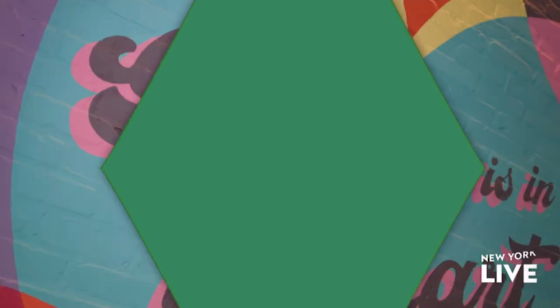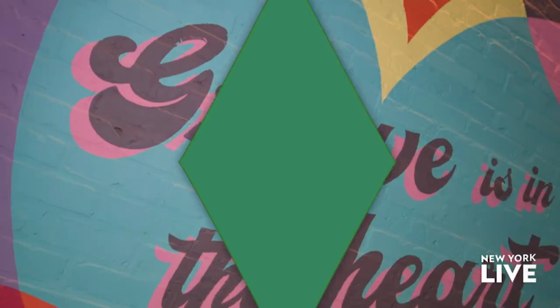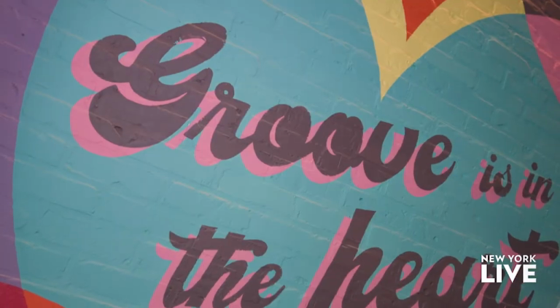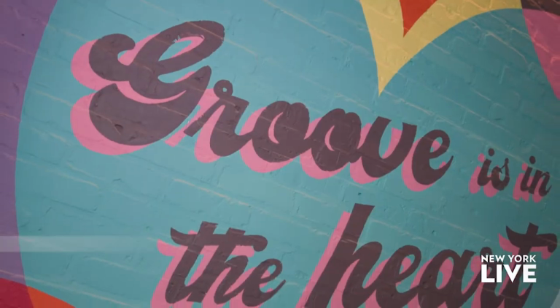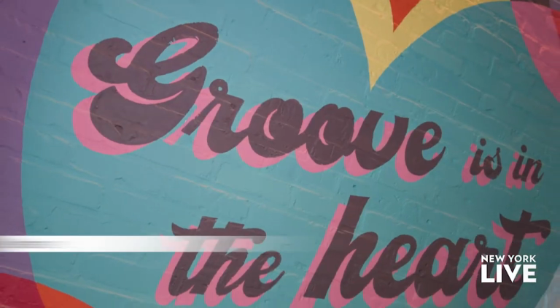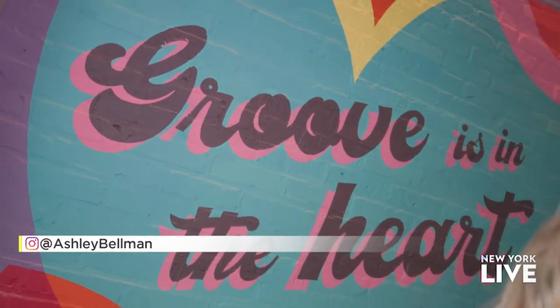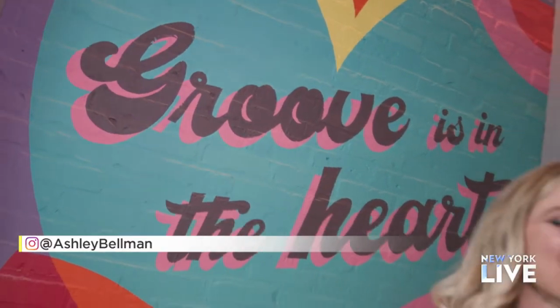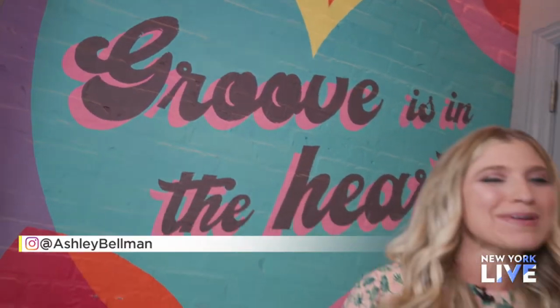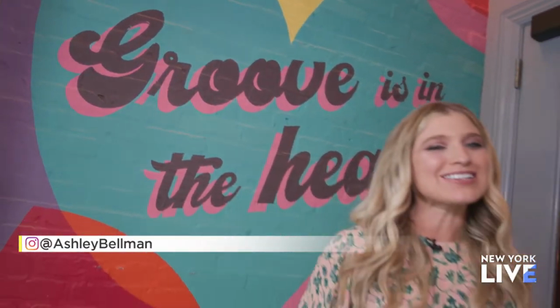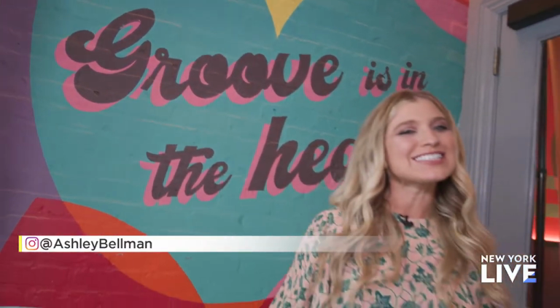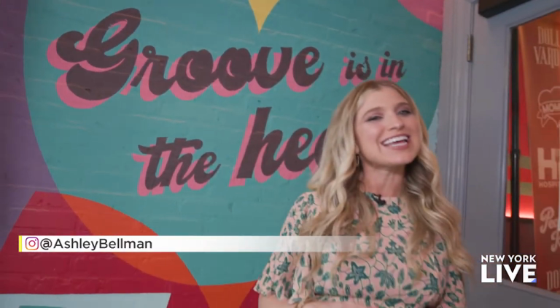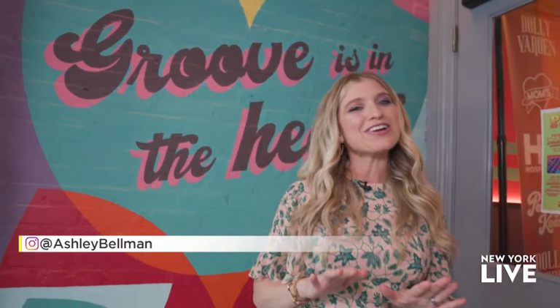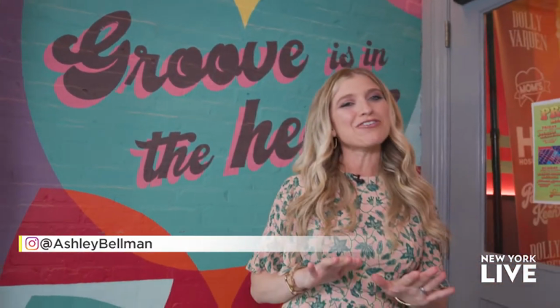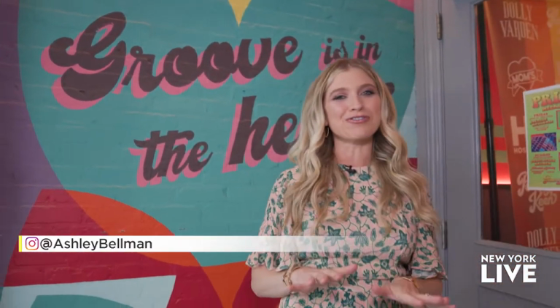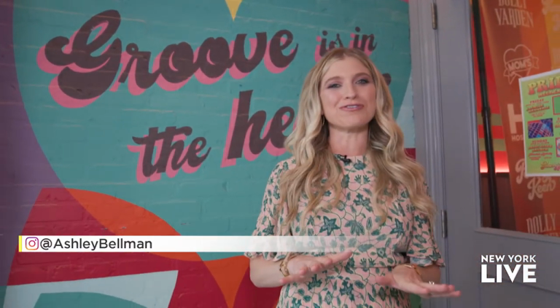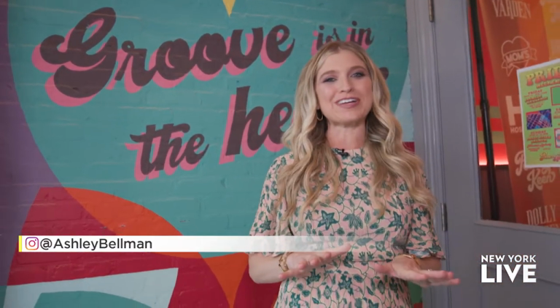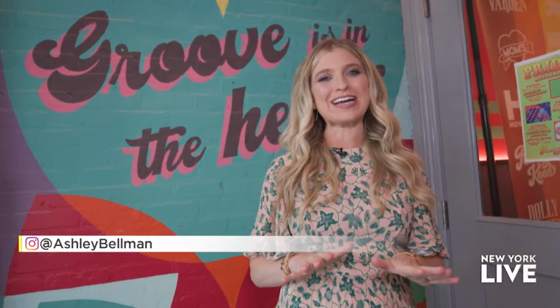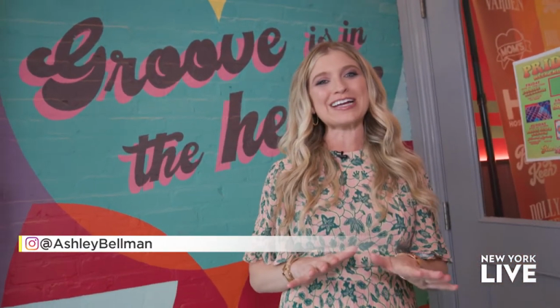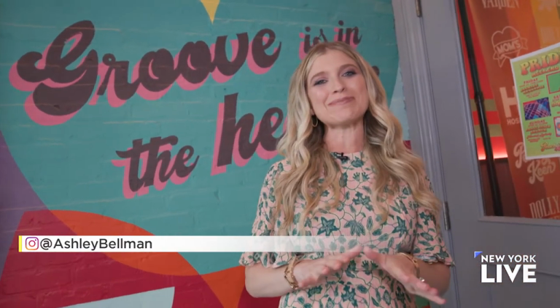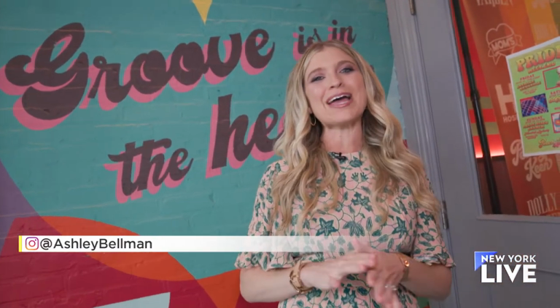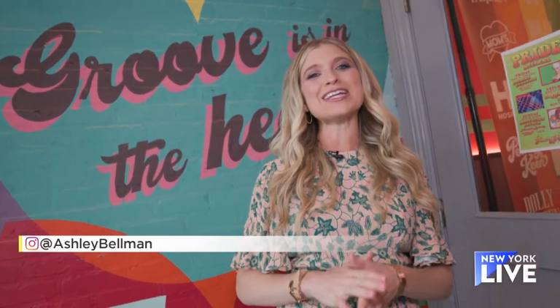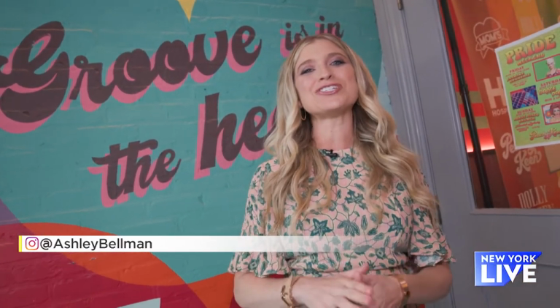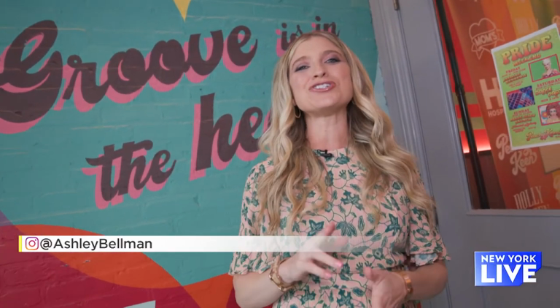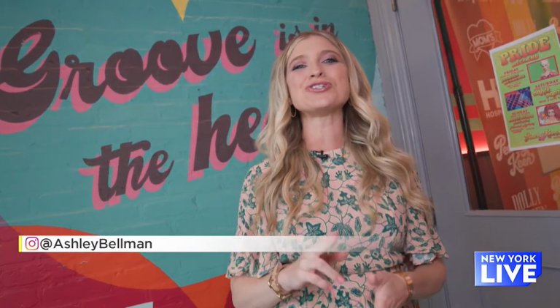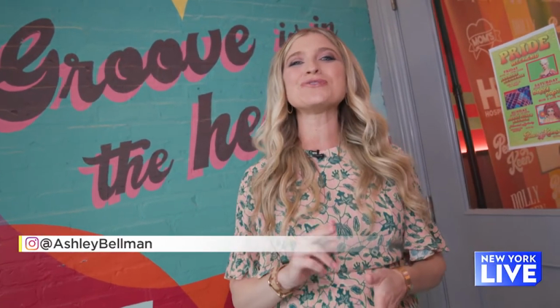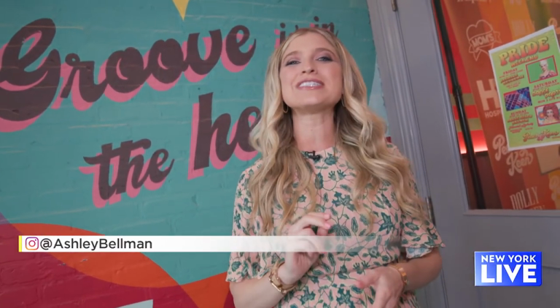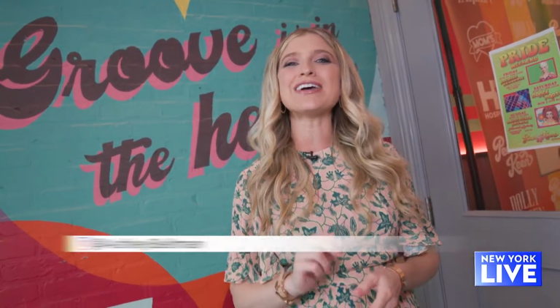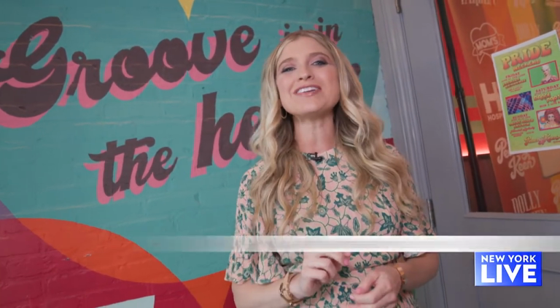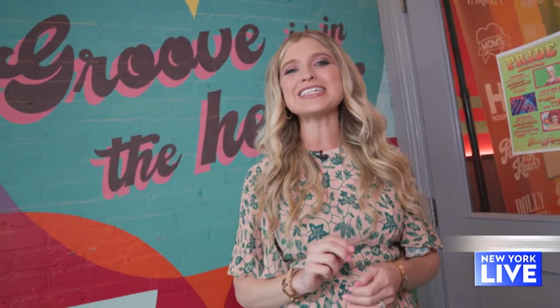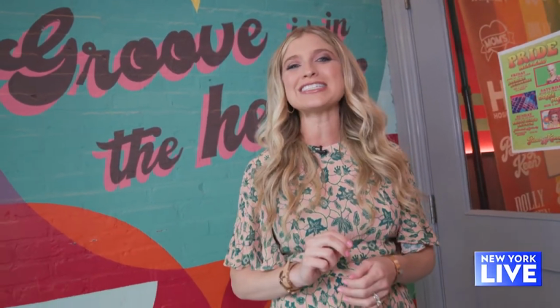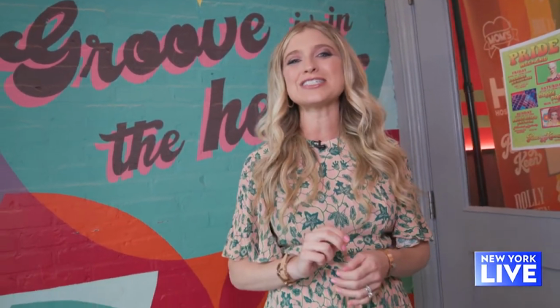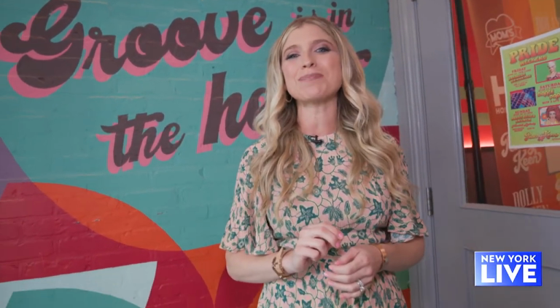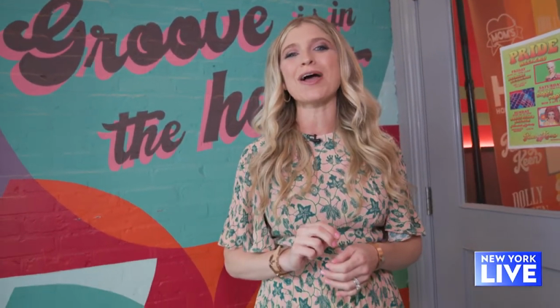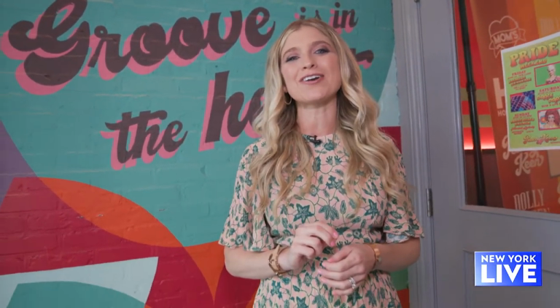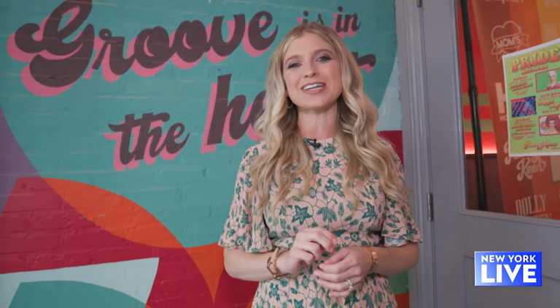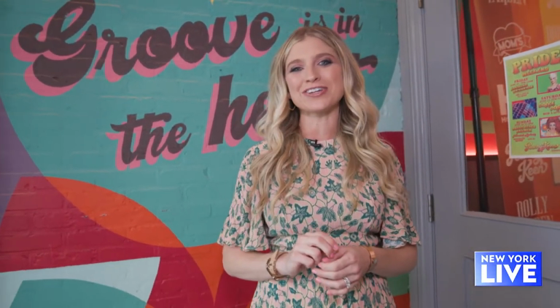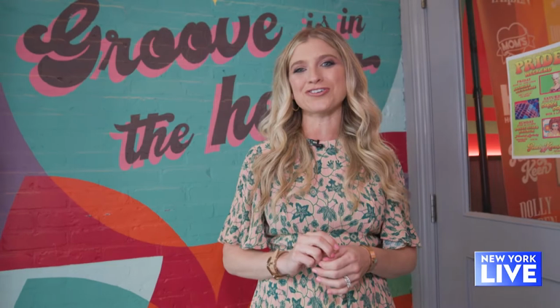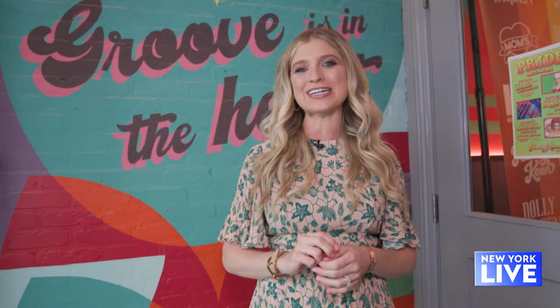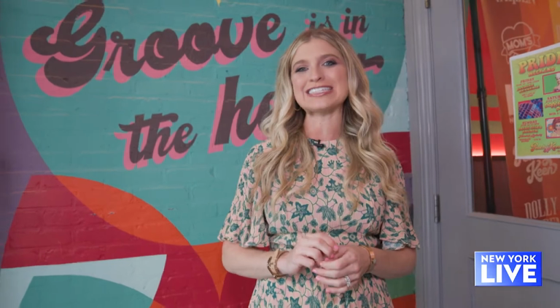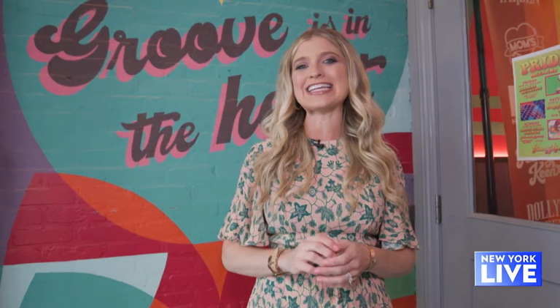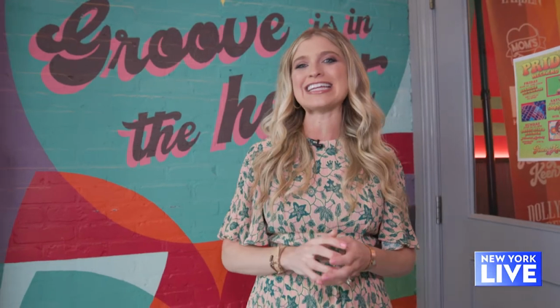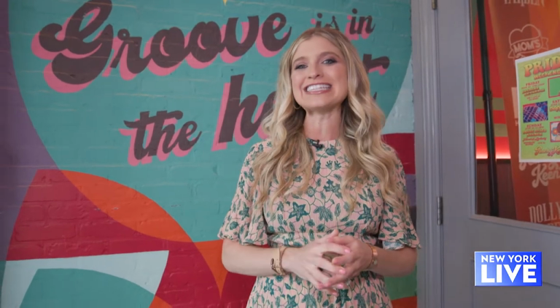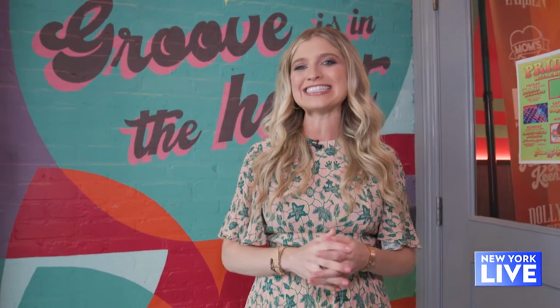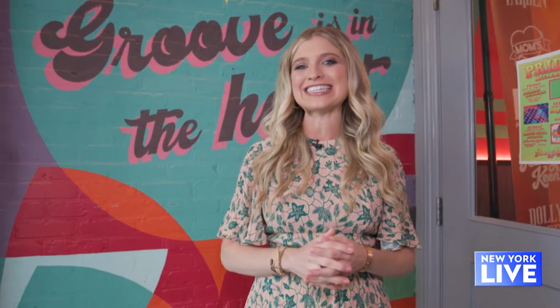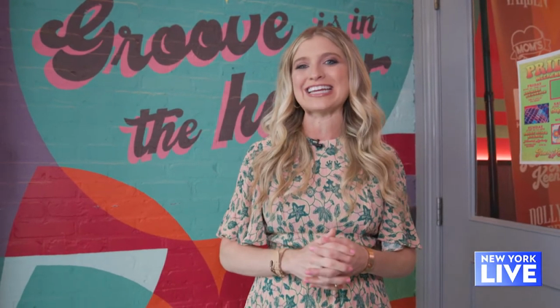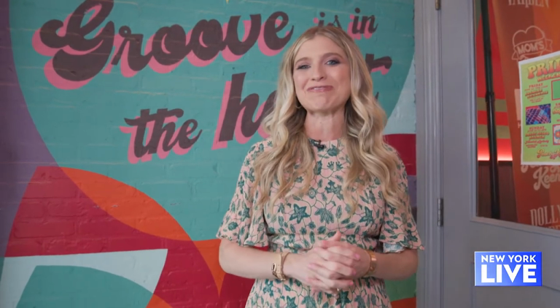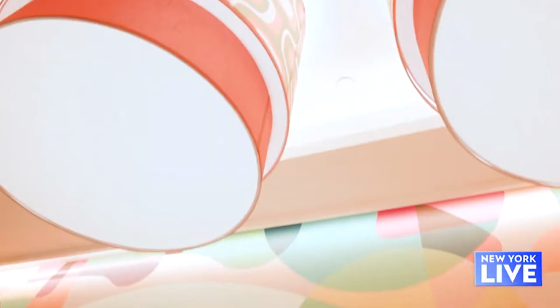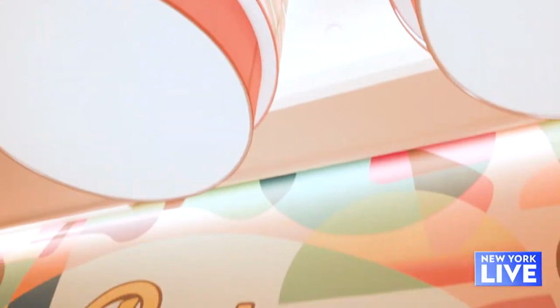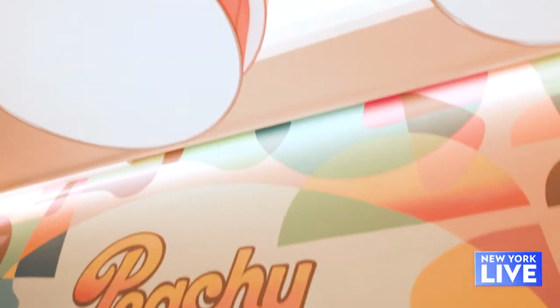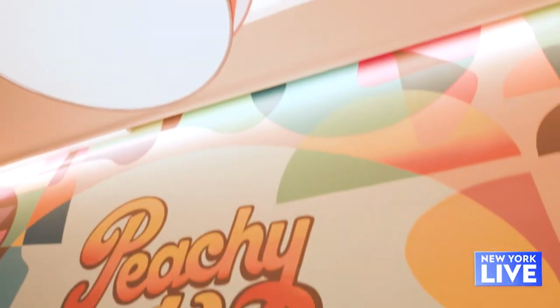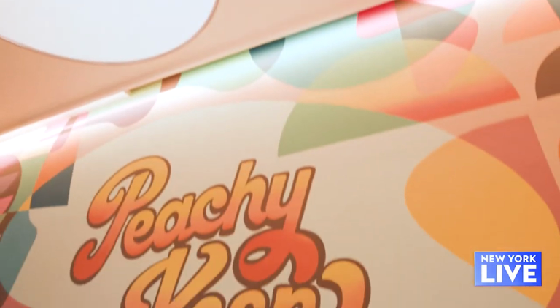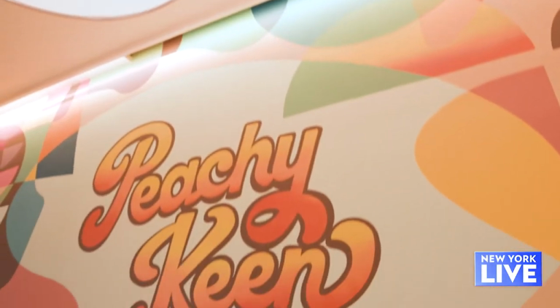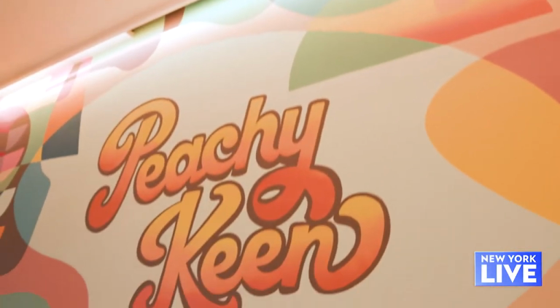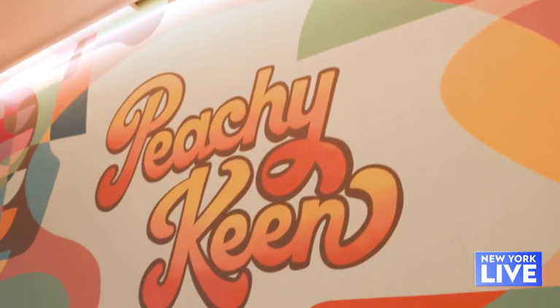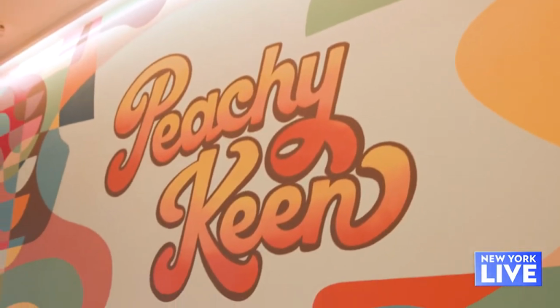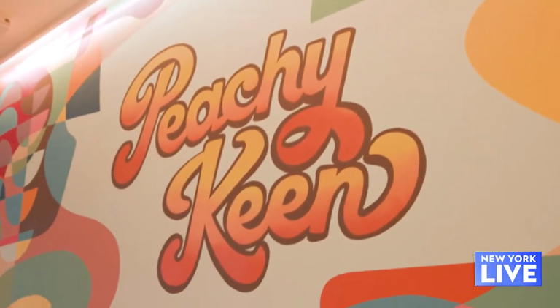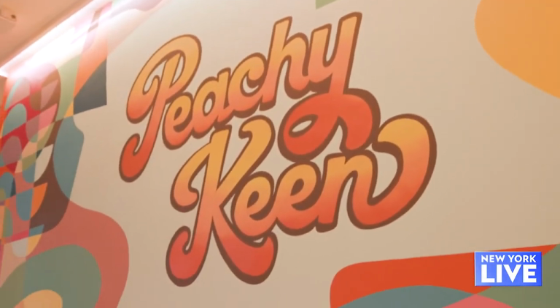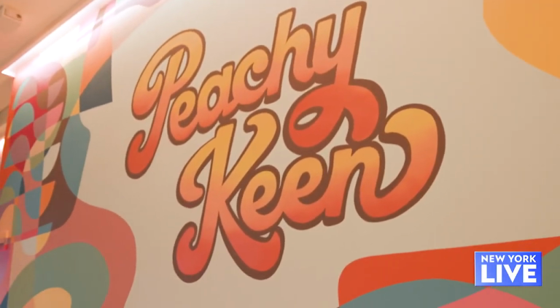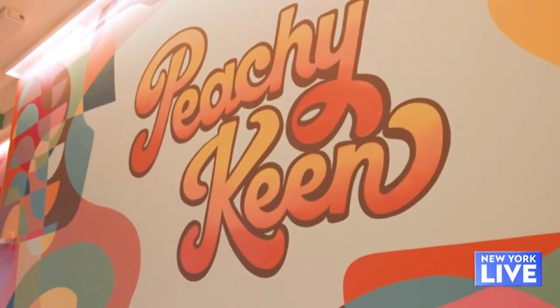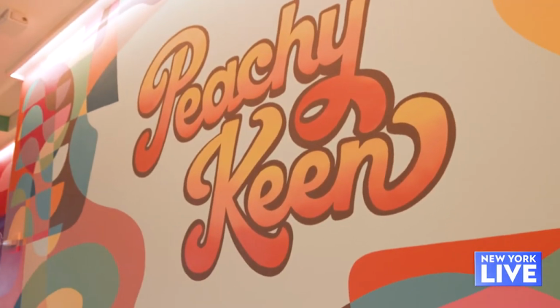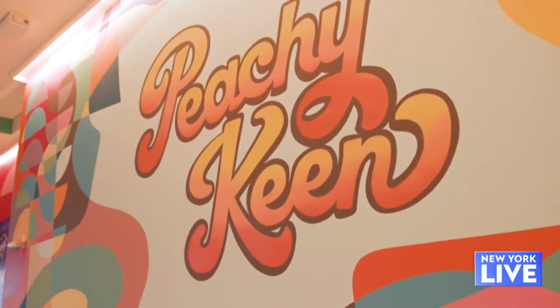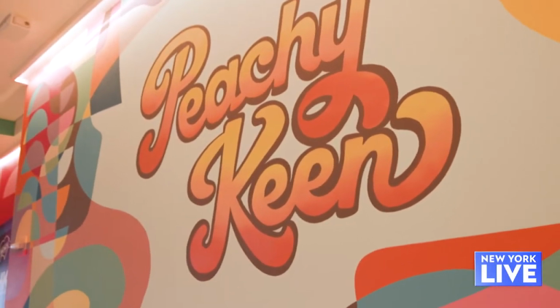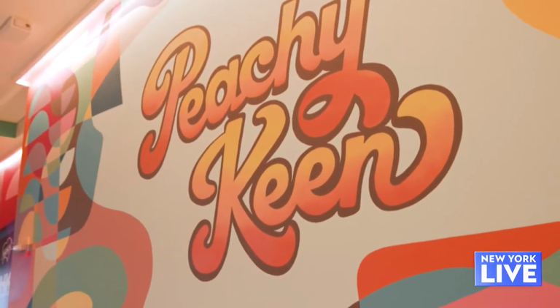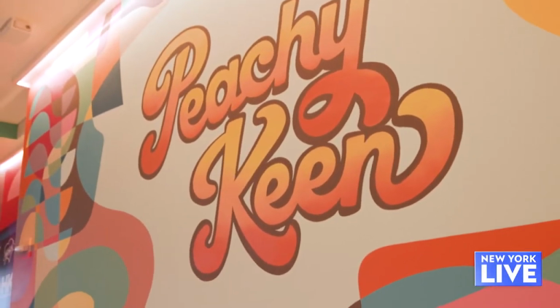Today, things are about to get groovy. I am headed to two 70s-inspired eateries in the city. First up, we're here at Peachy Keen in Hell's Kitchen.